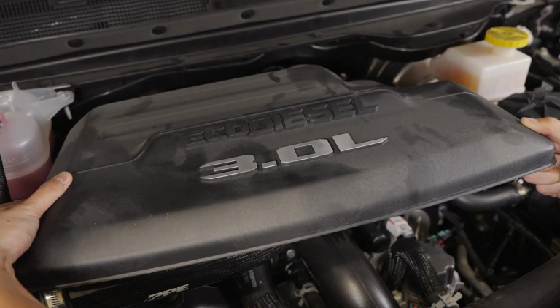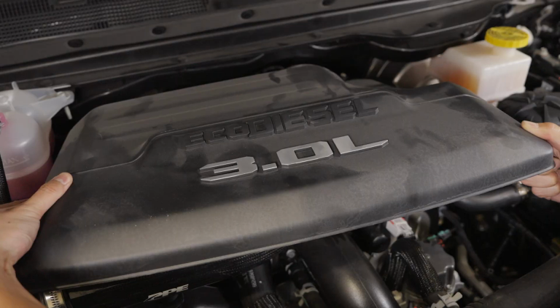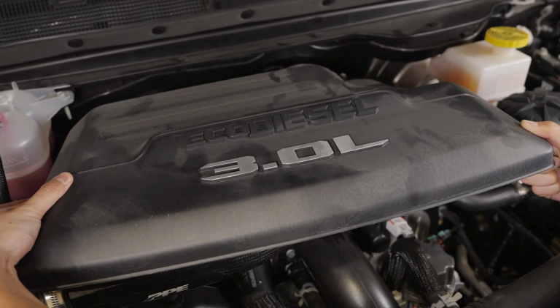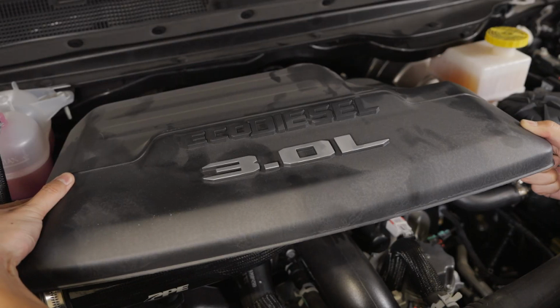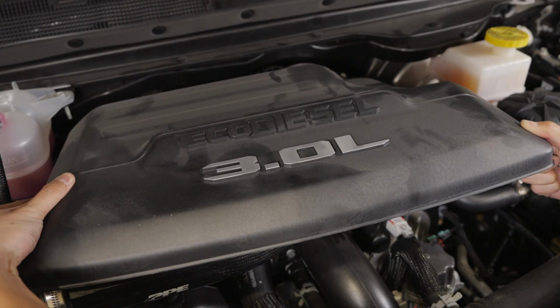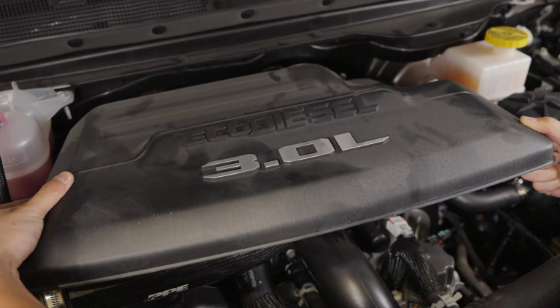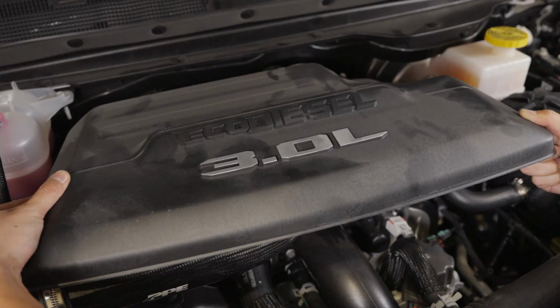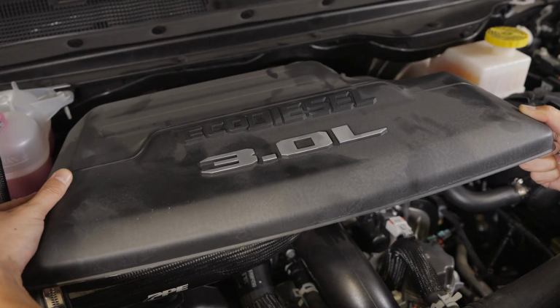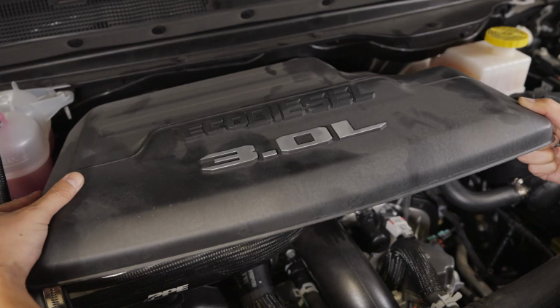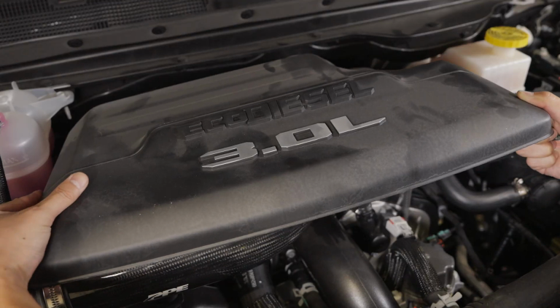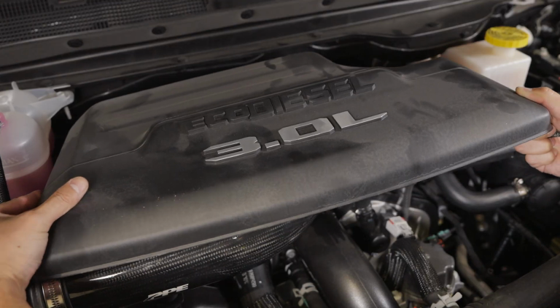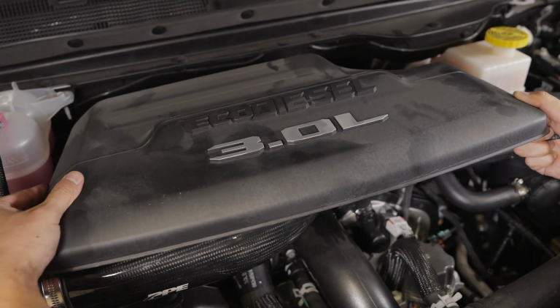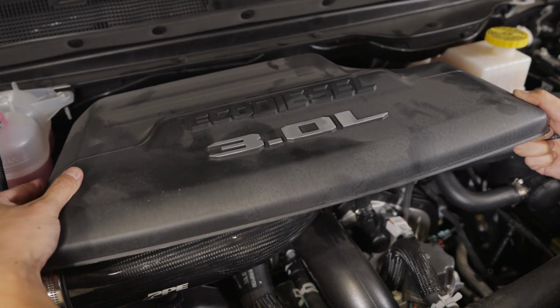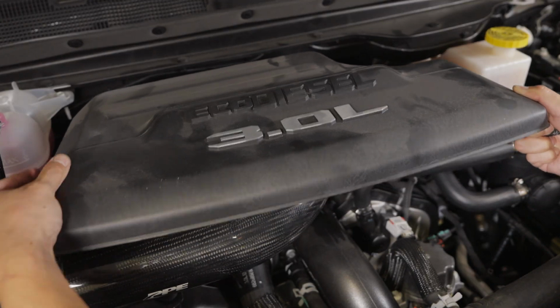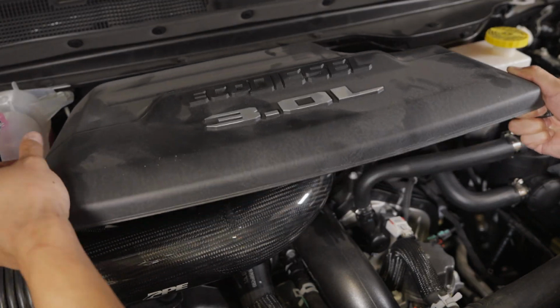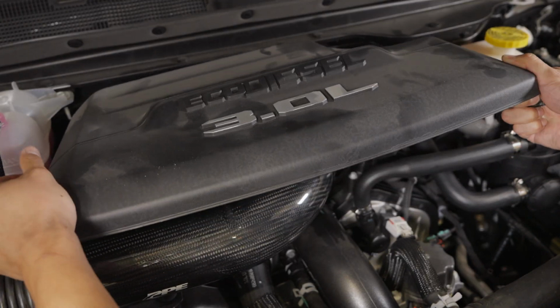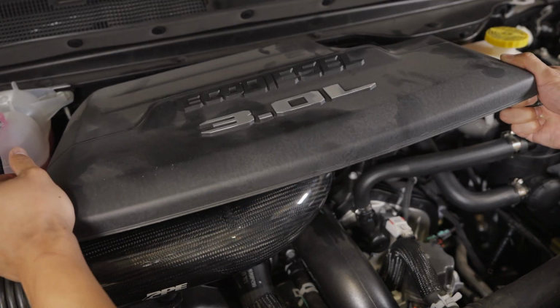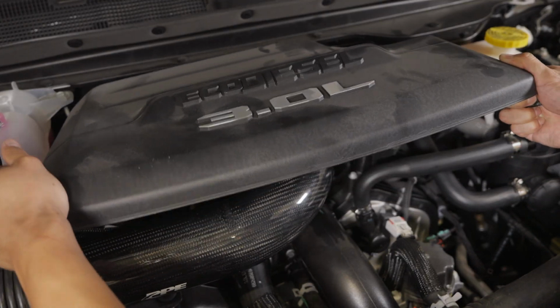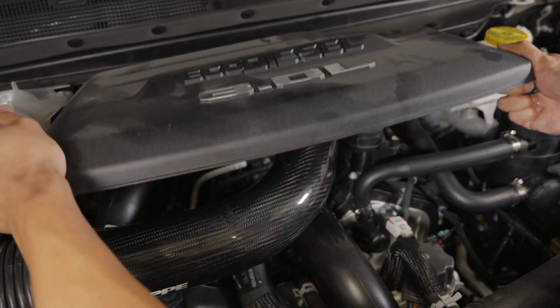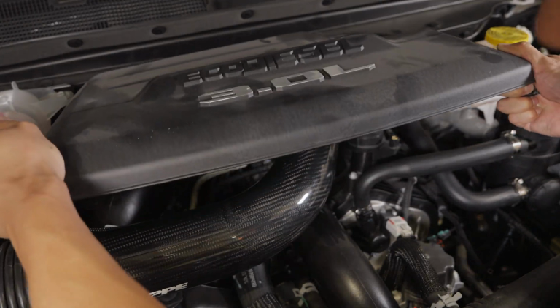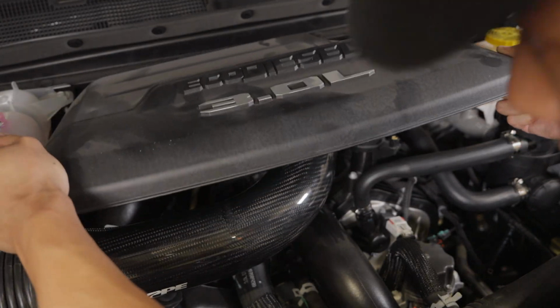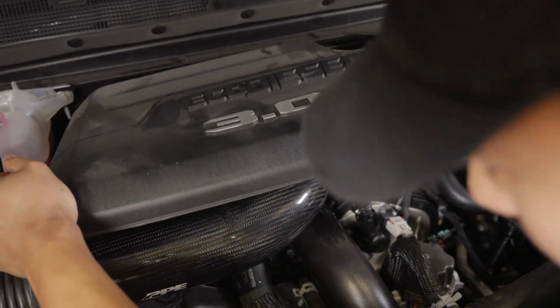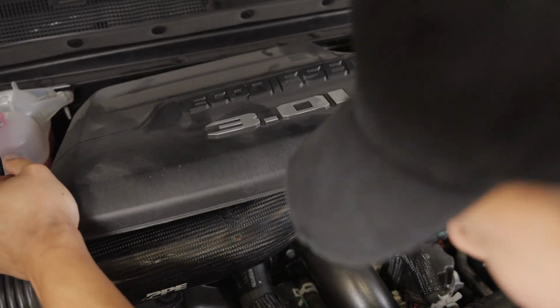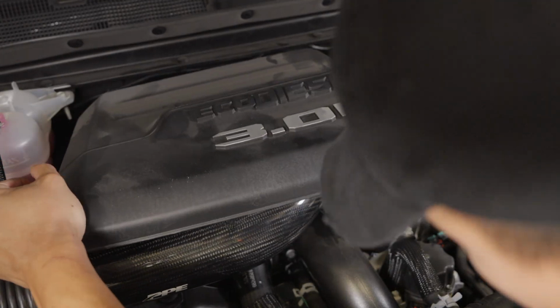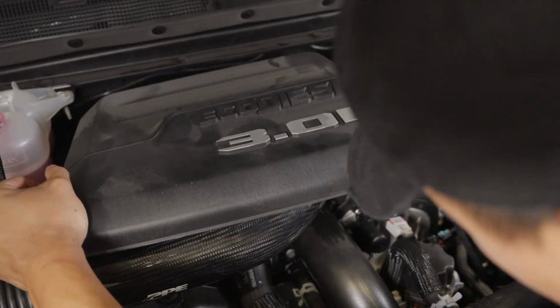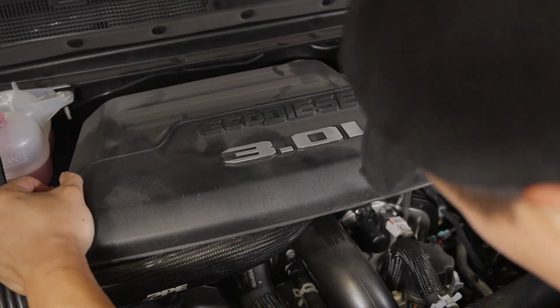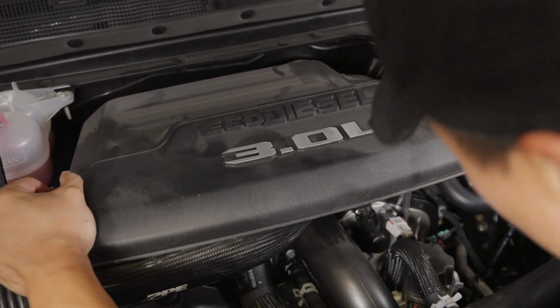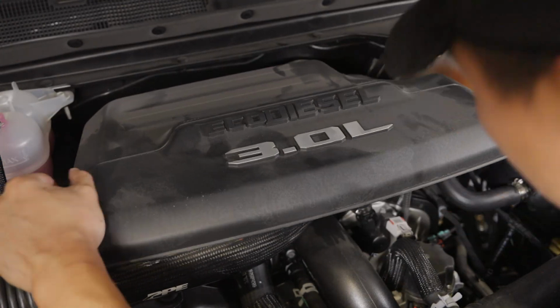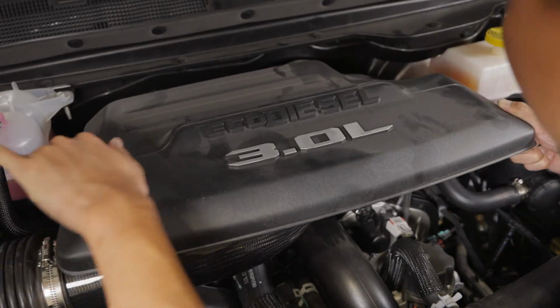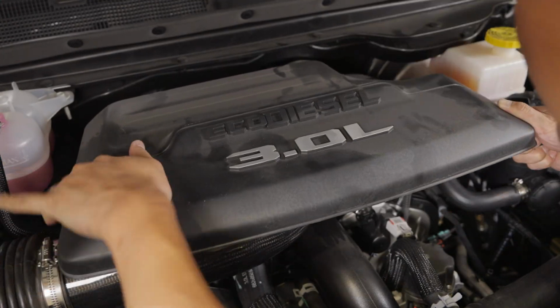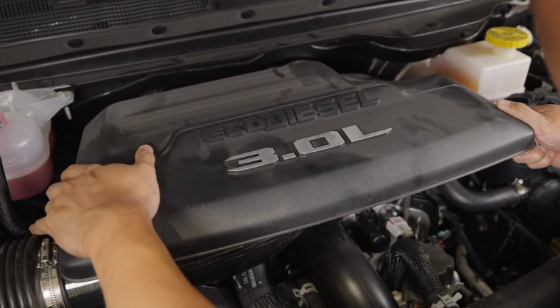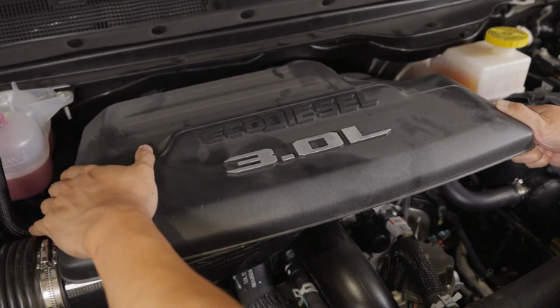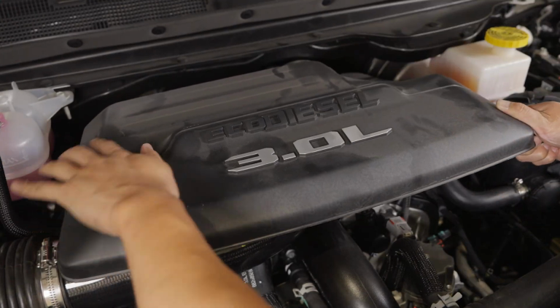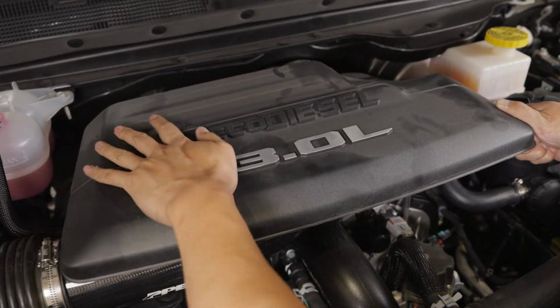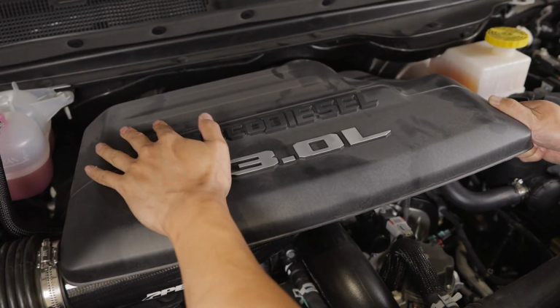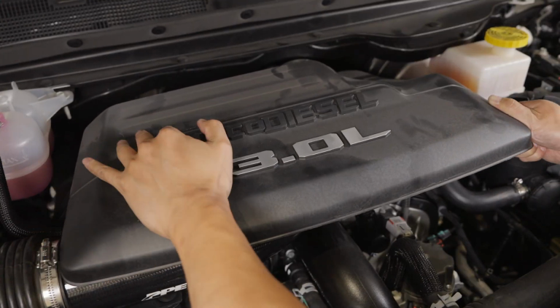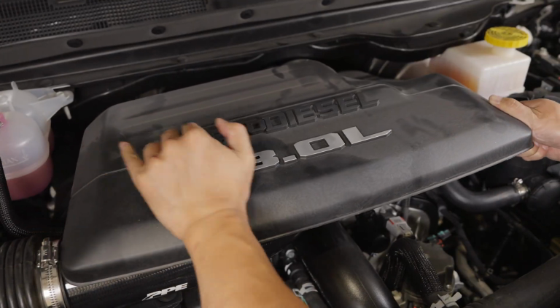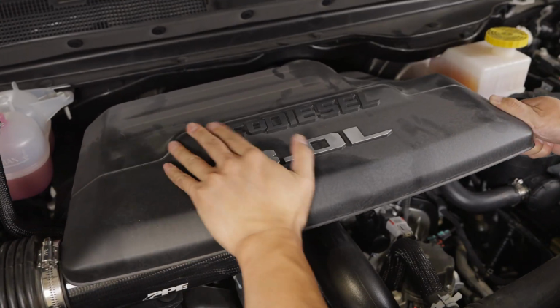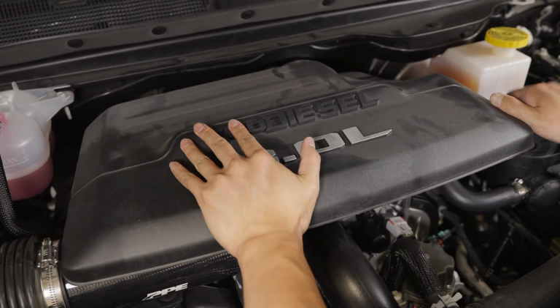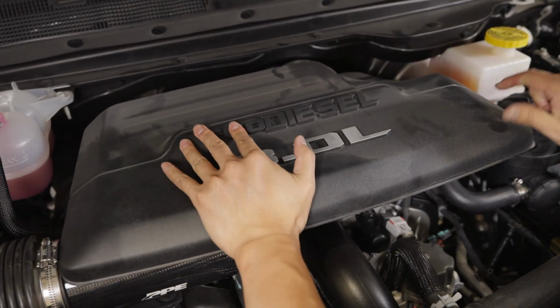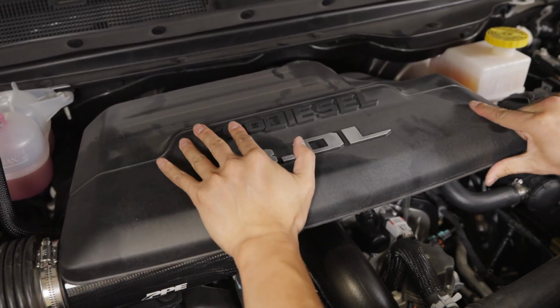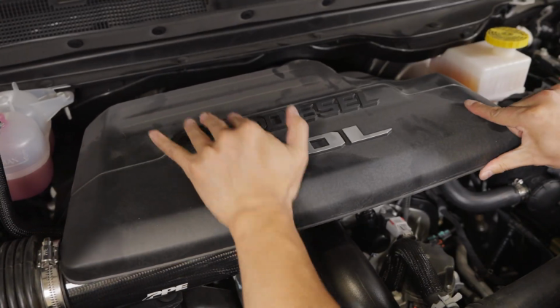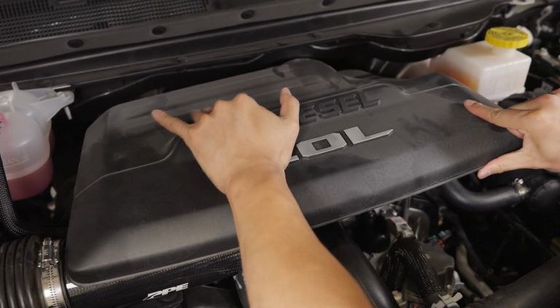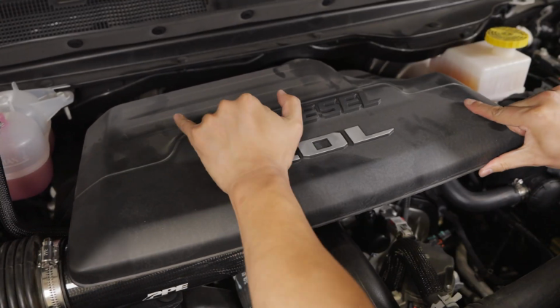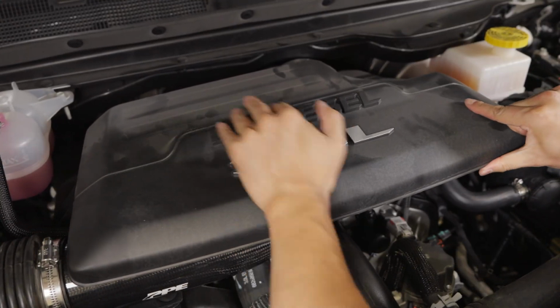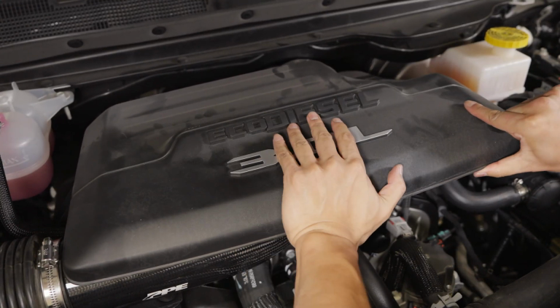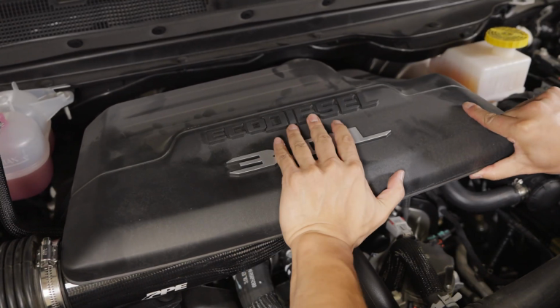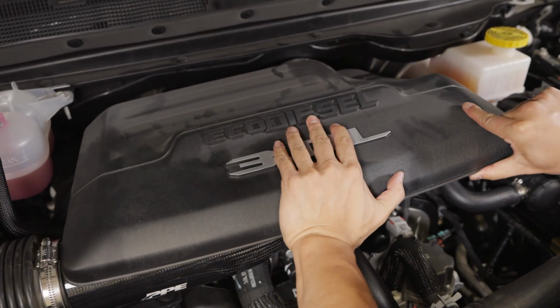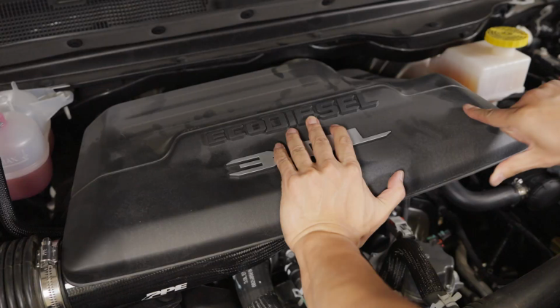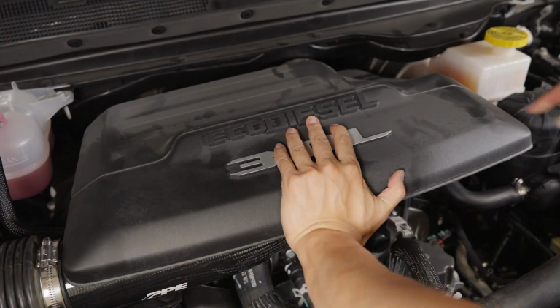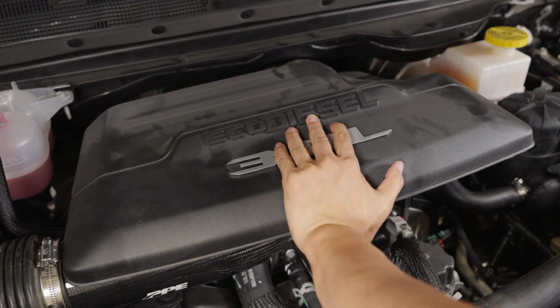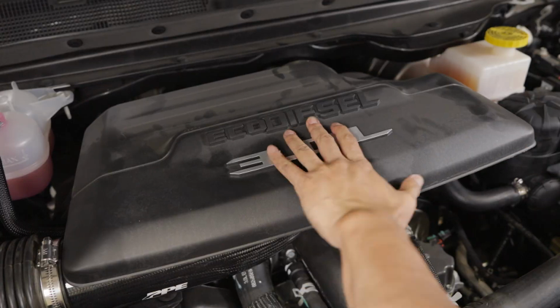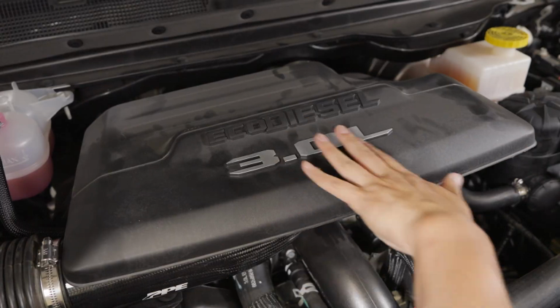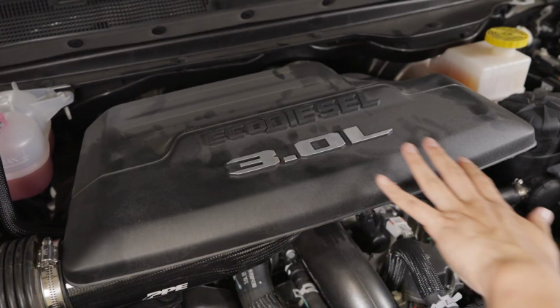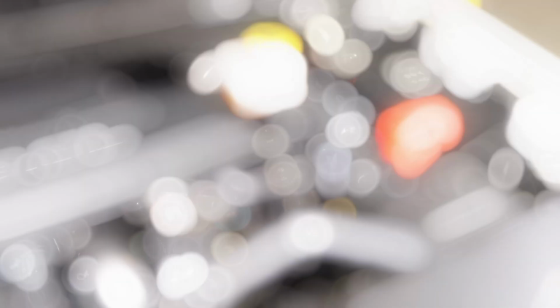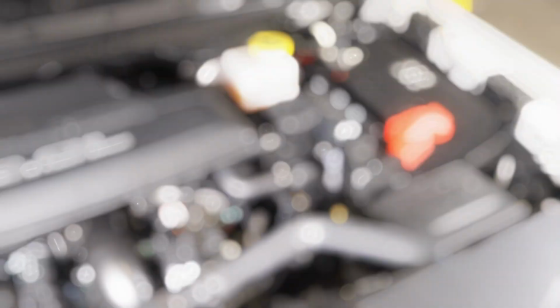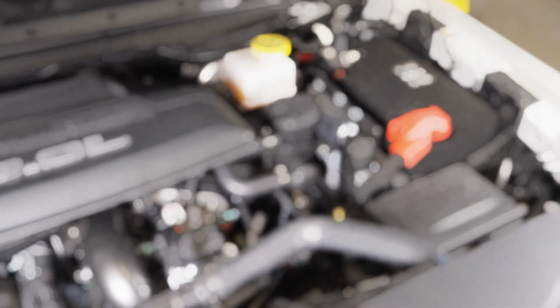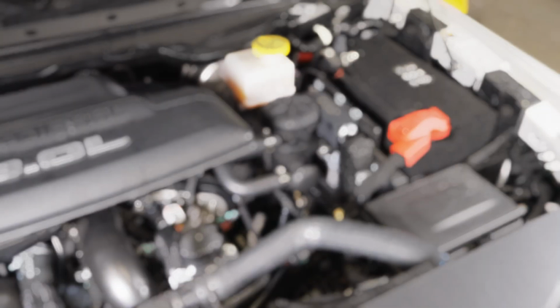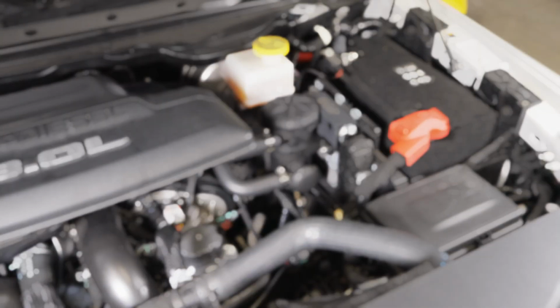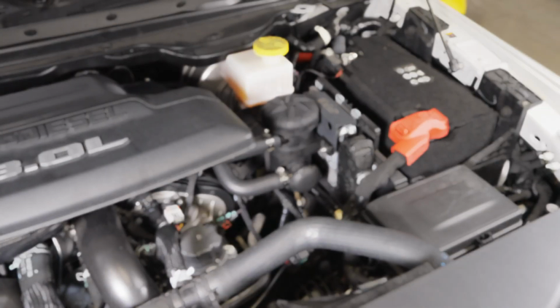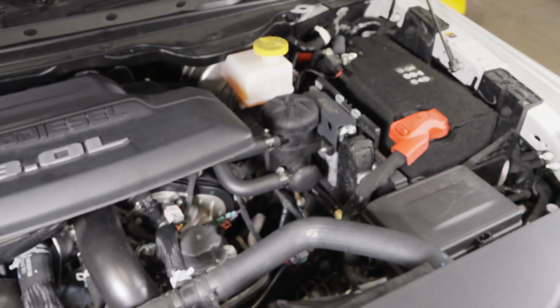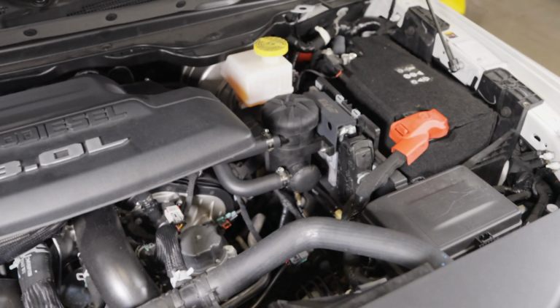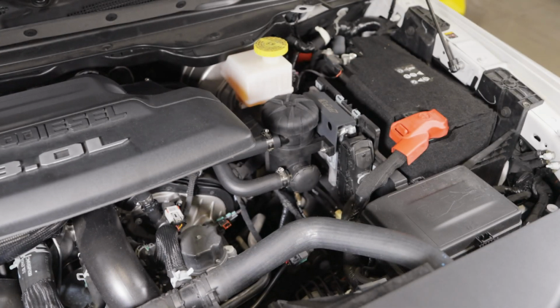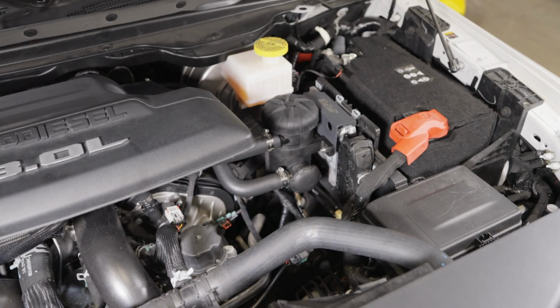Step 16: Reinstall the engine cover. Installation complete.